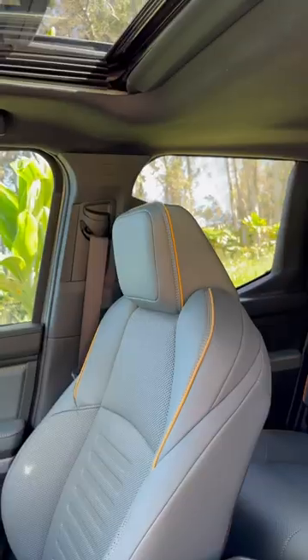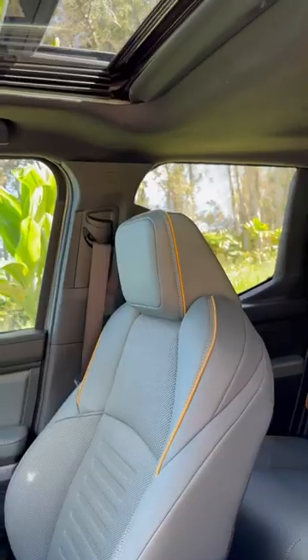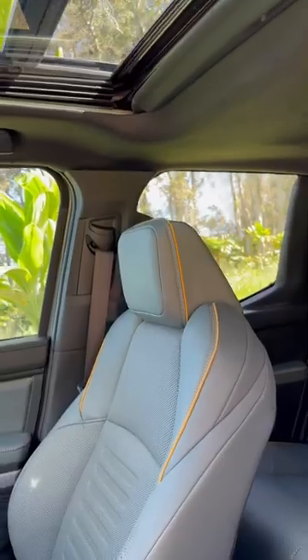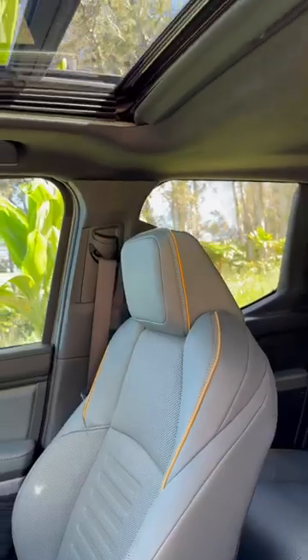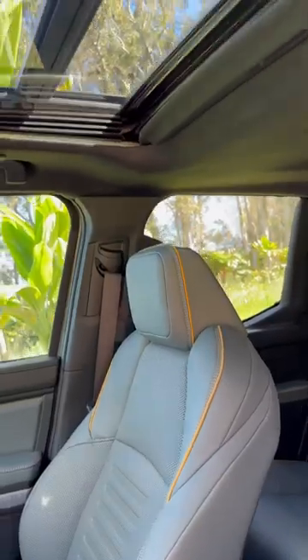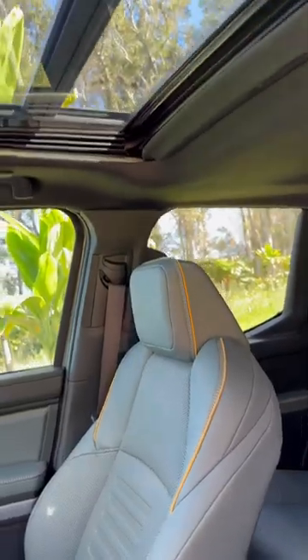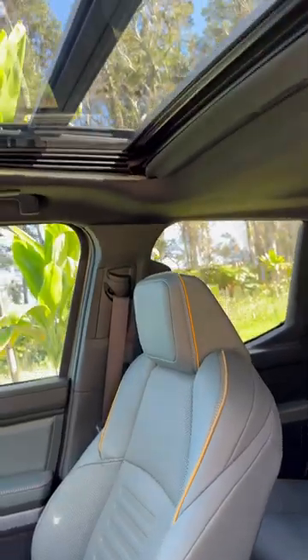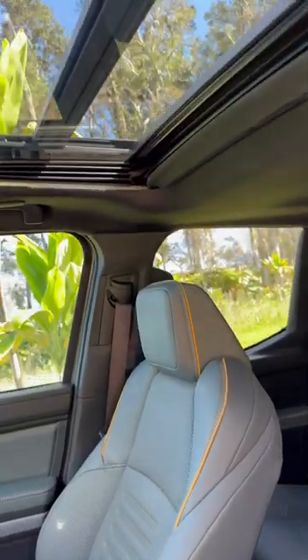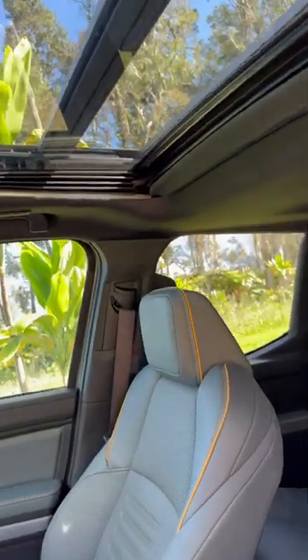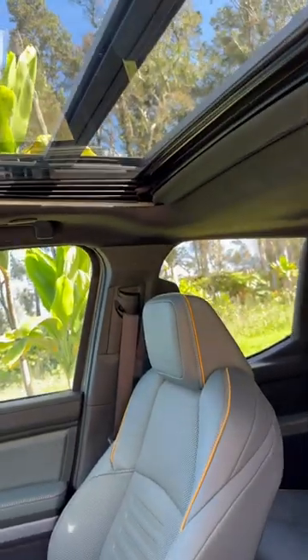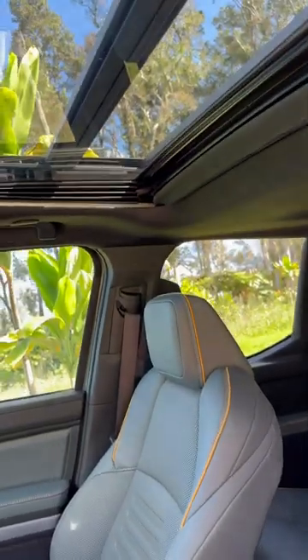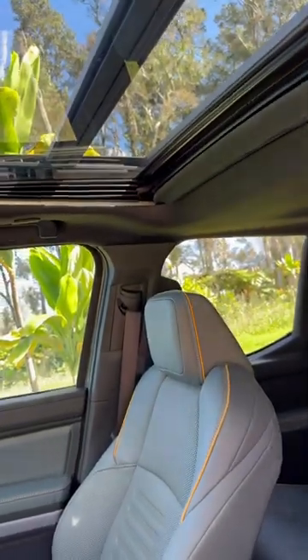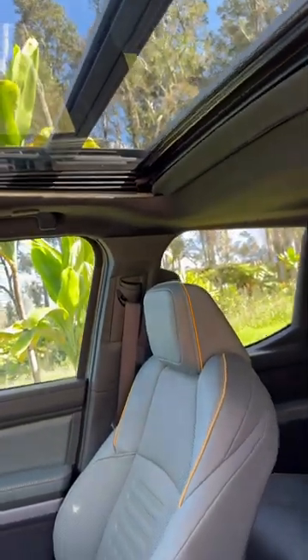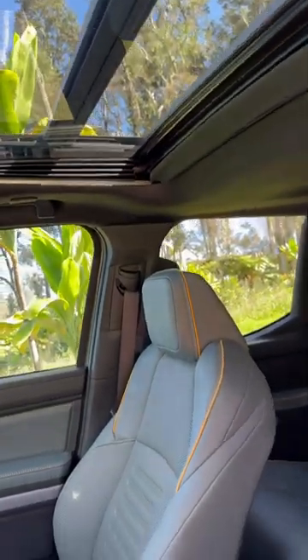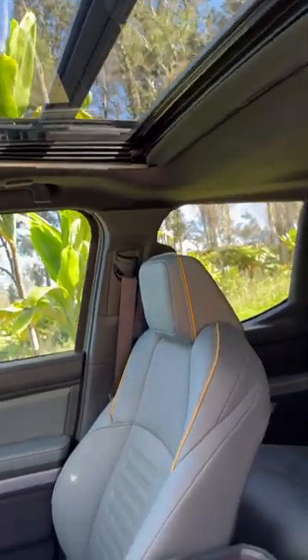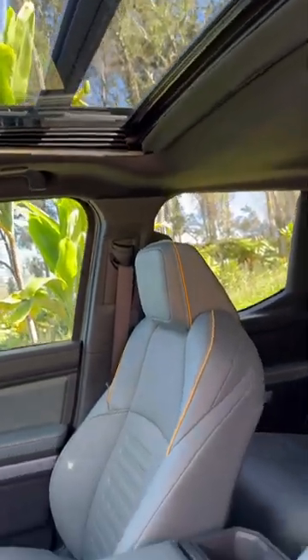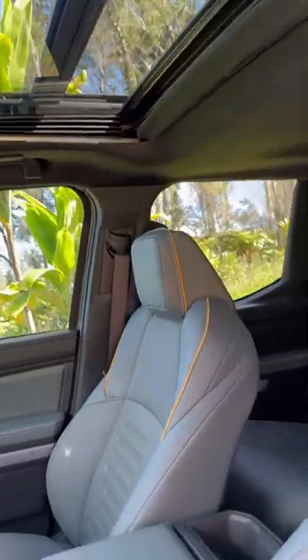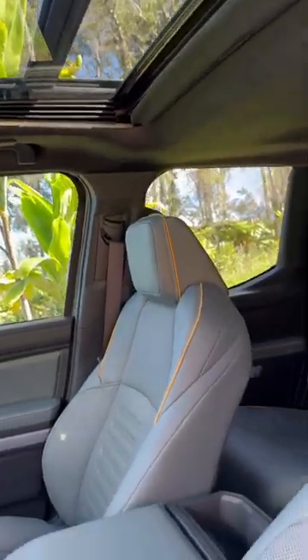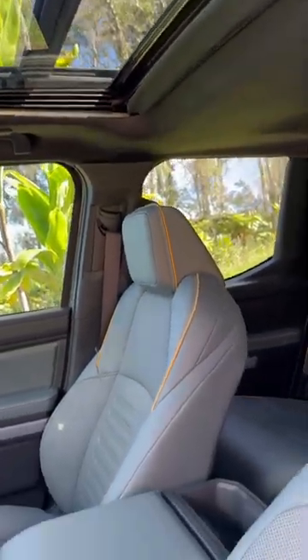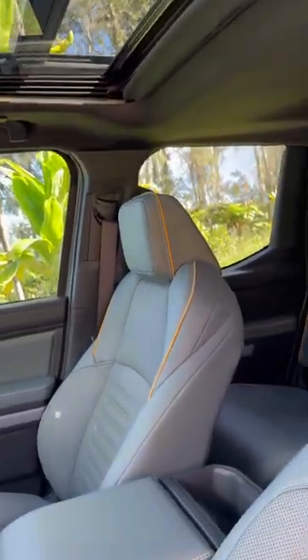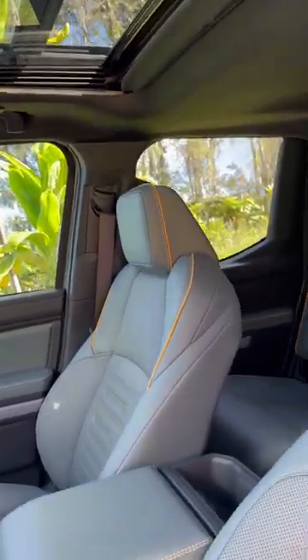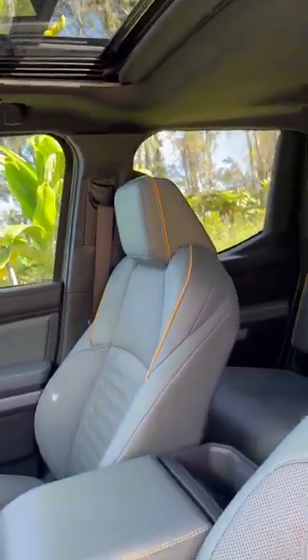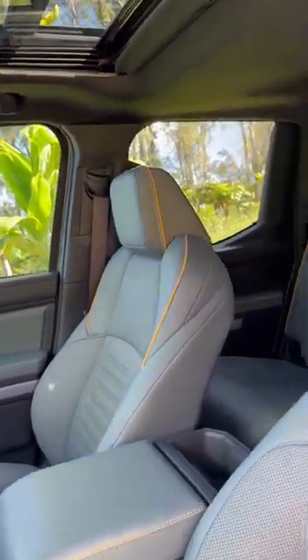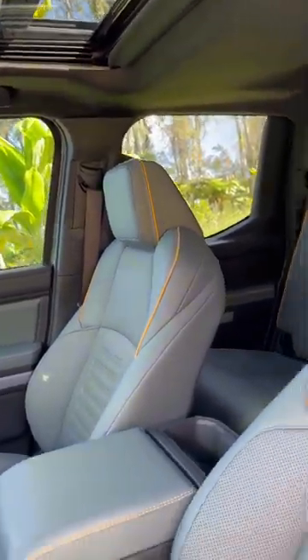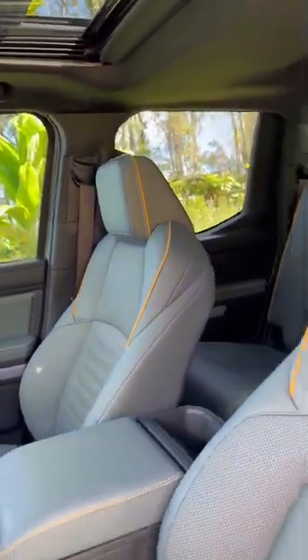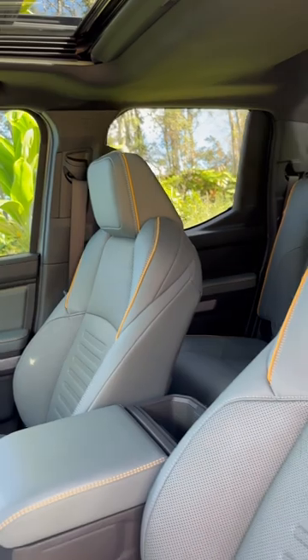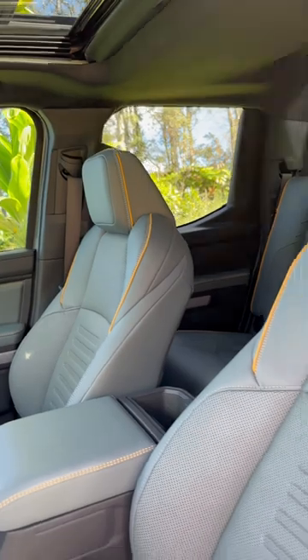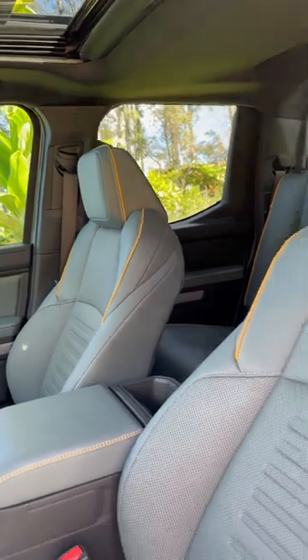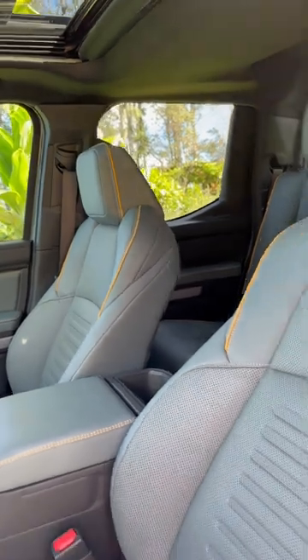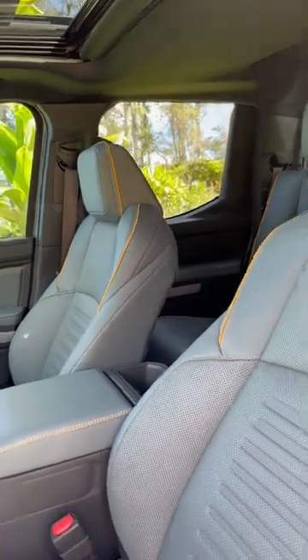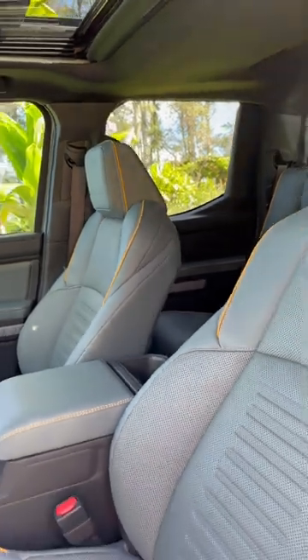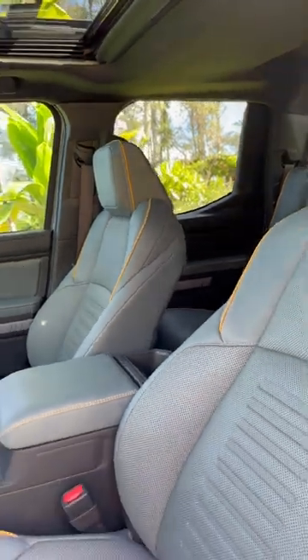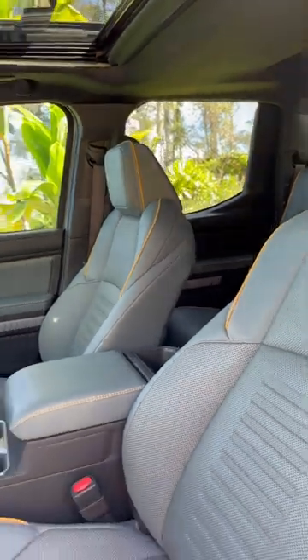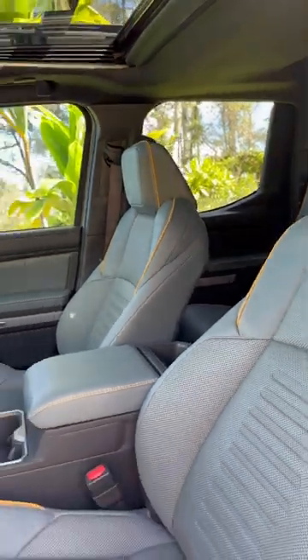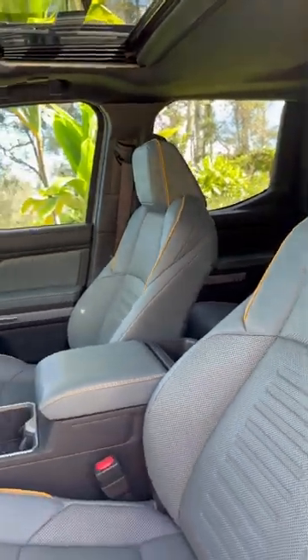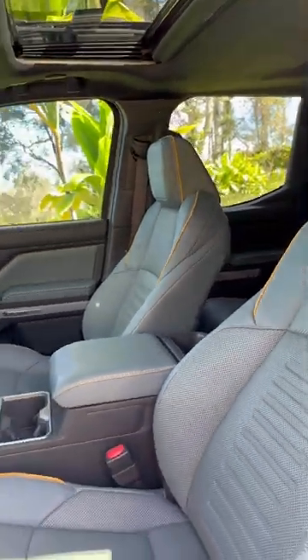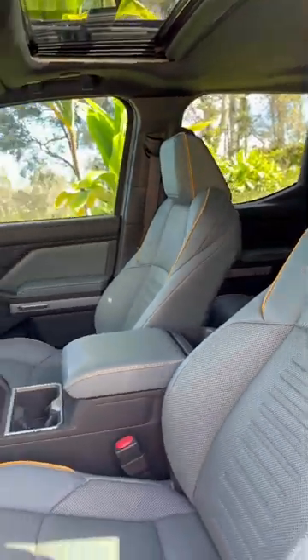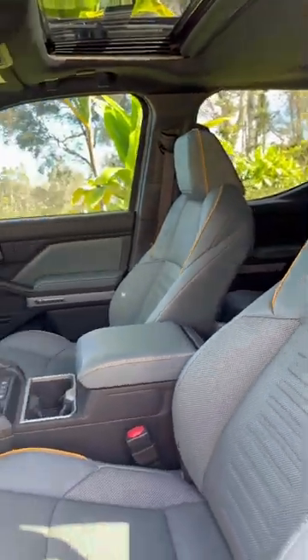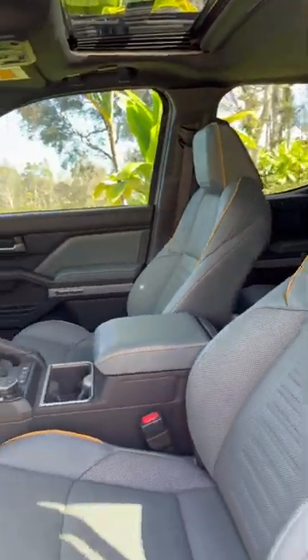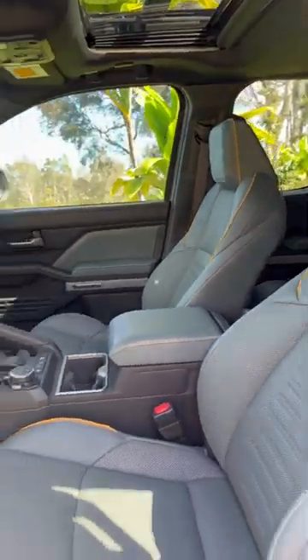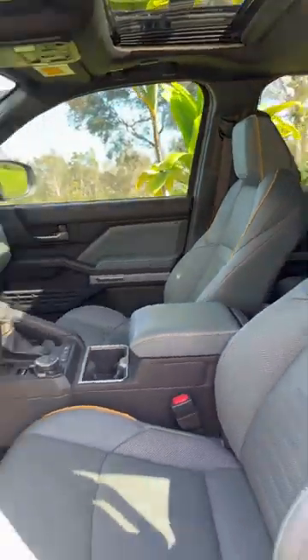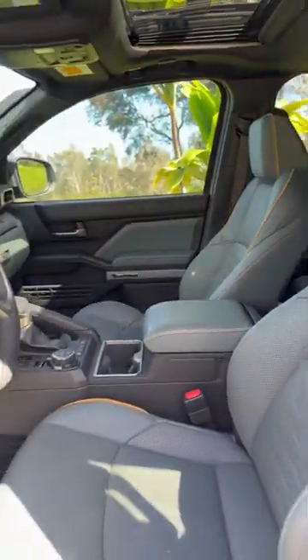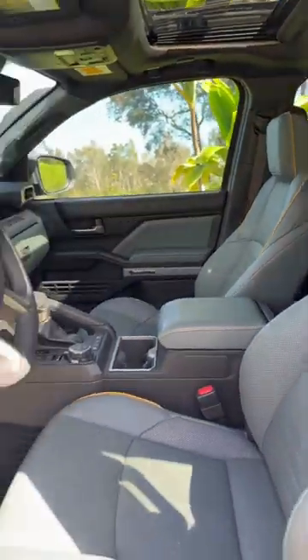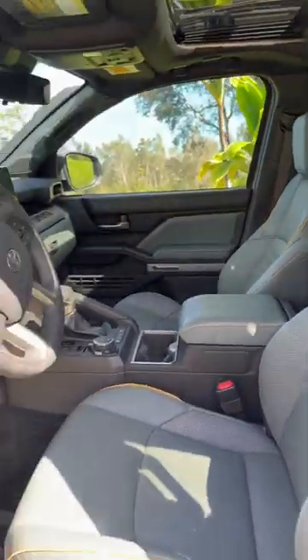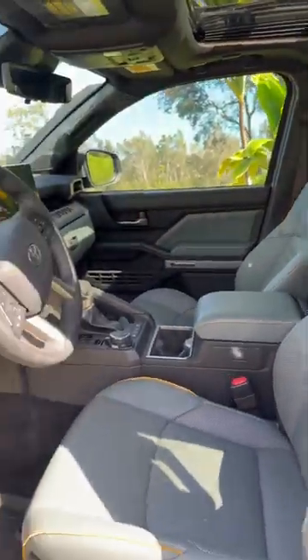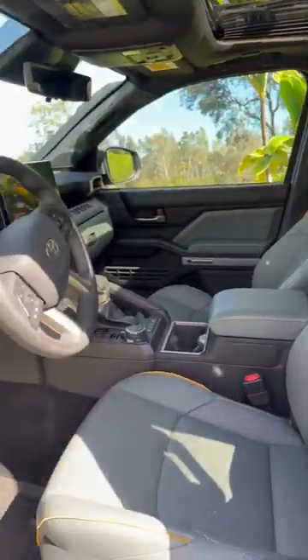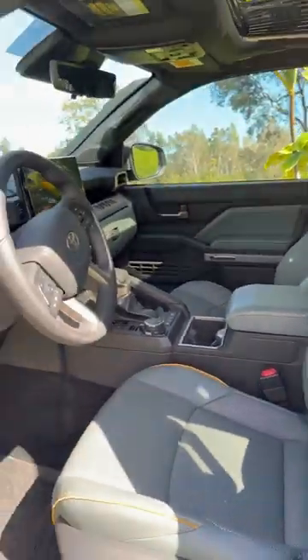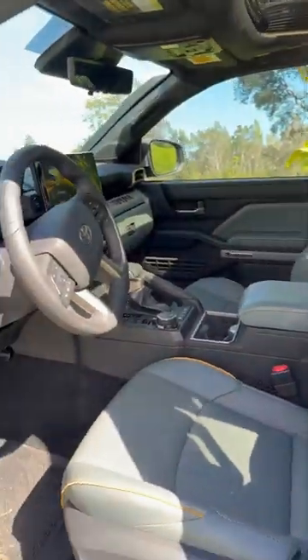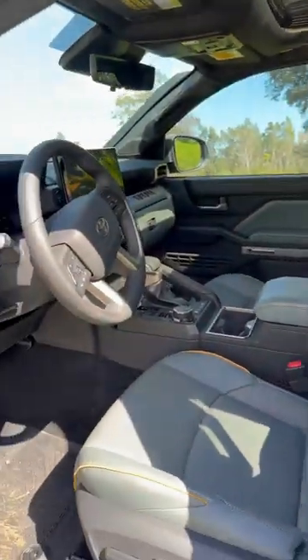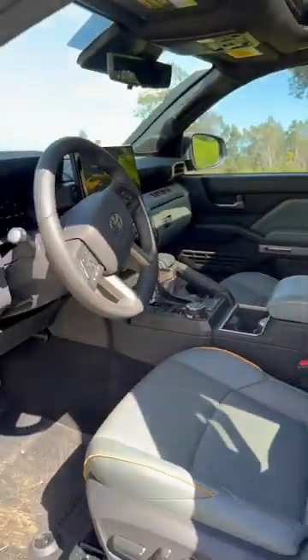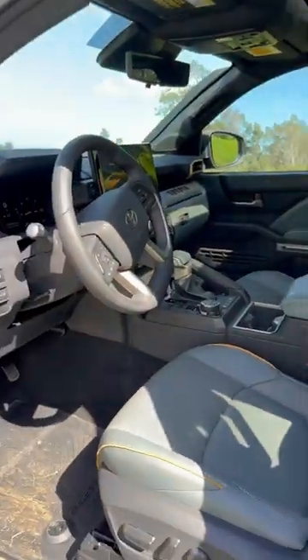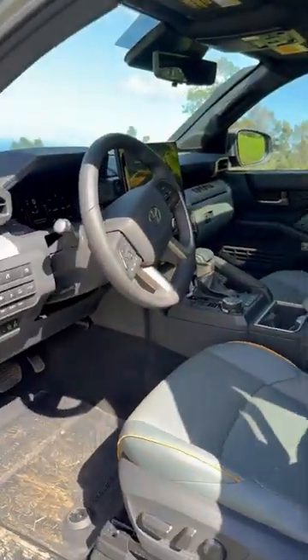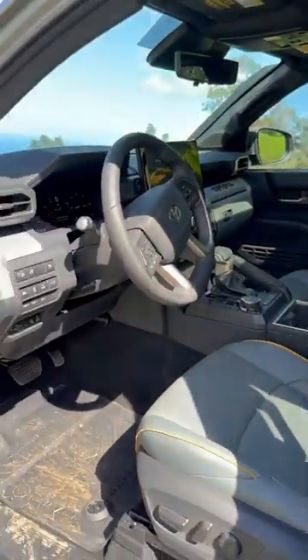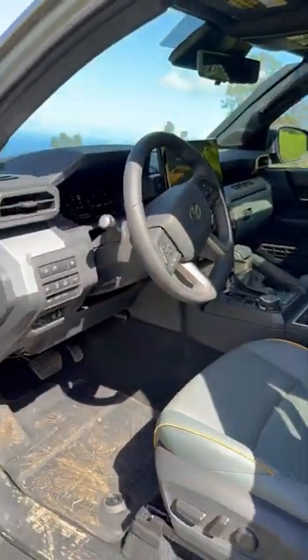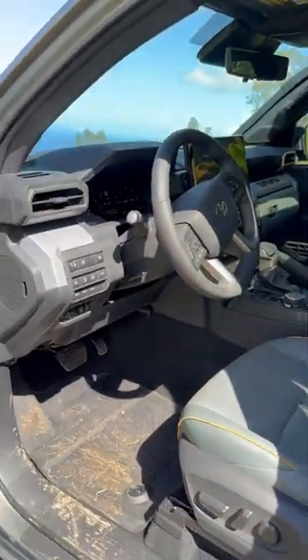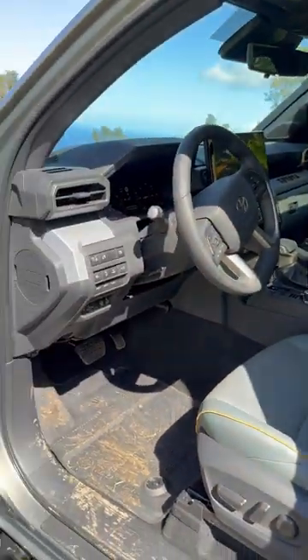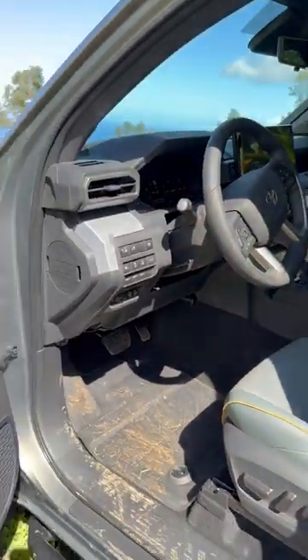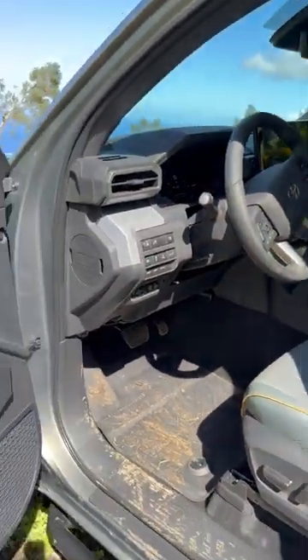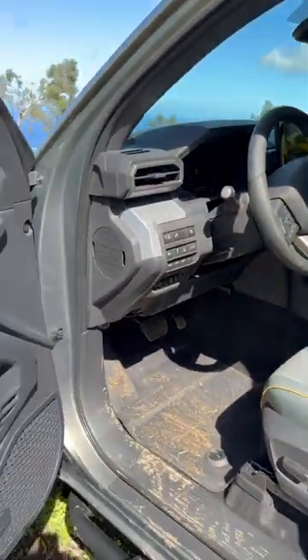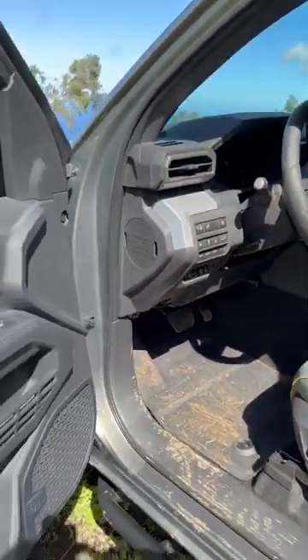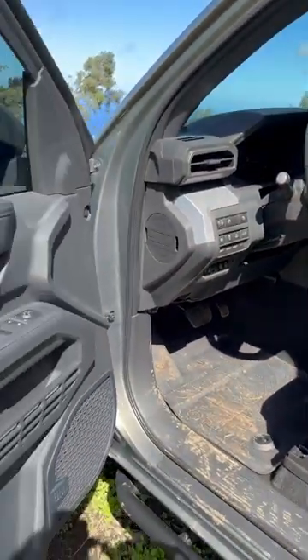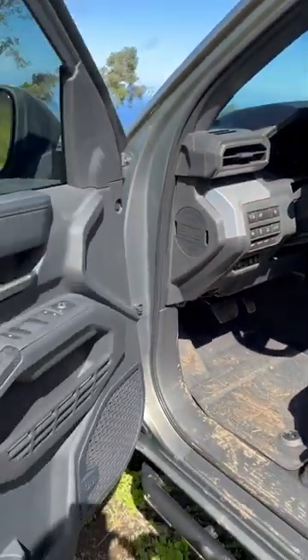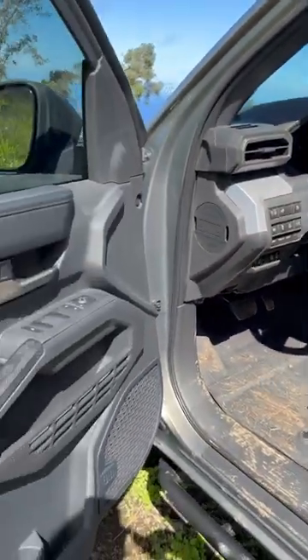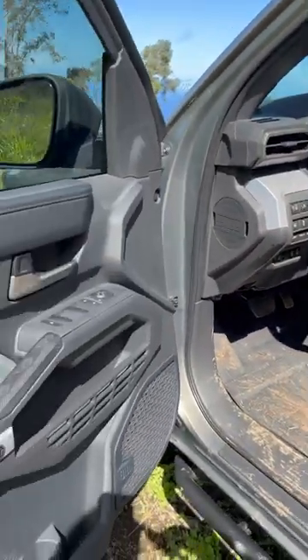This is a prototype, so don't look at the moonroof. Power driver seat, power passenger seat, heated and cooled seats.